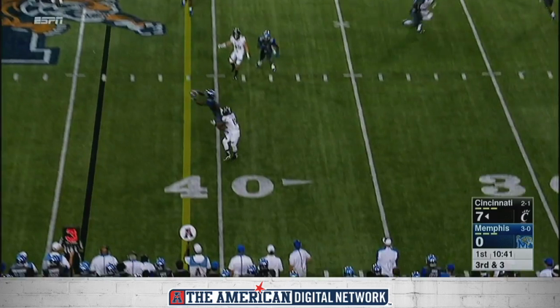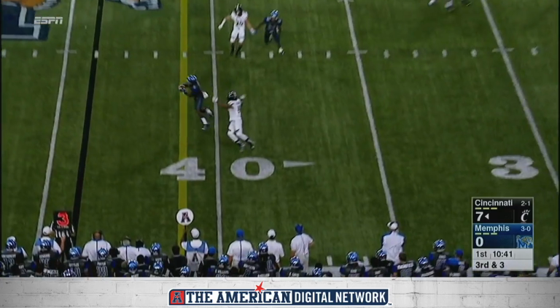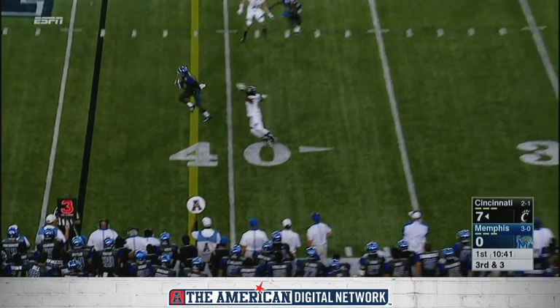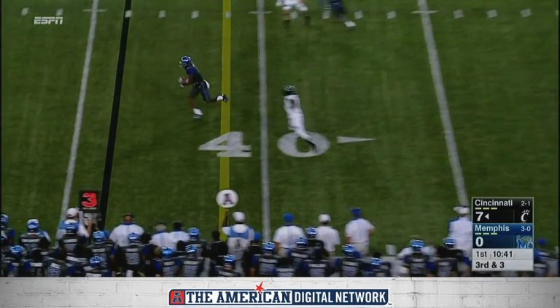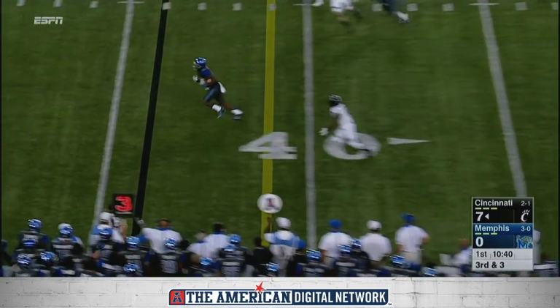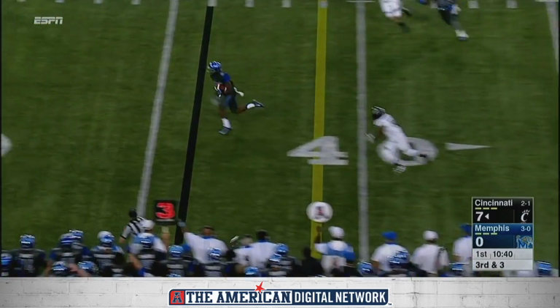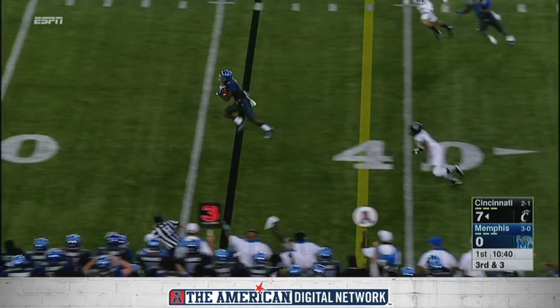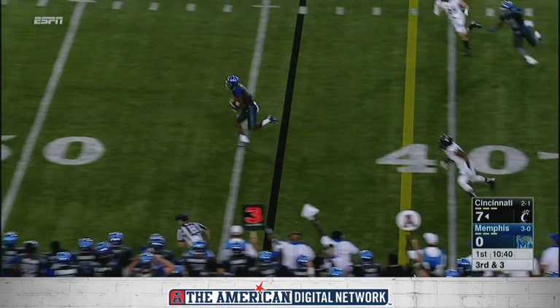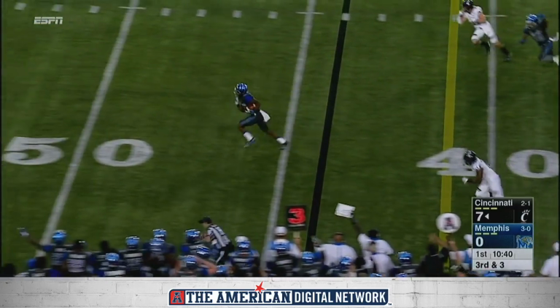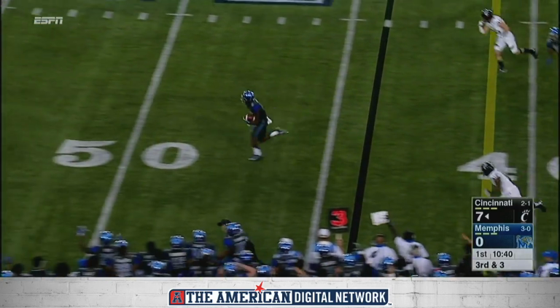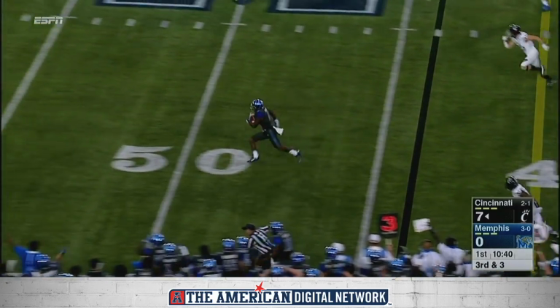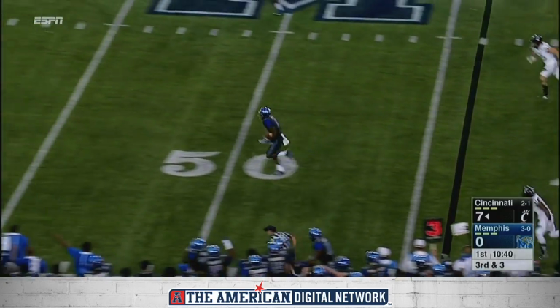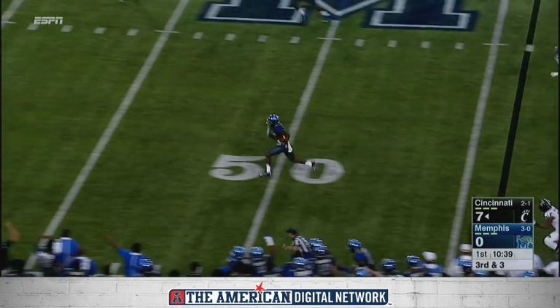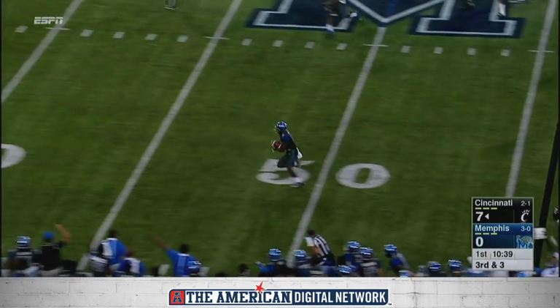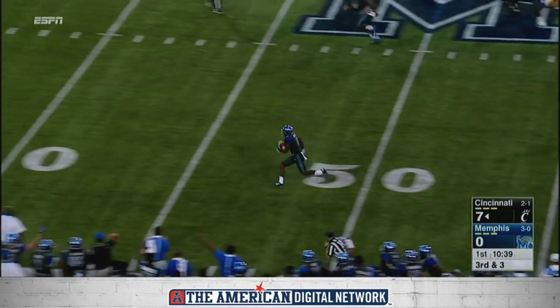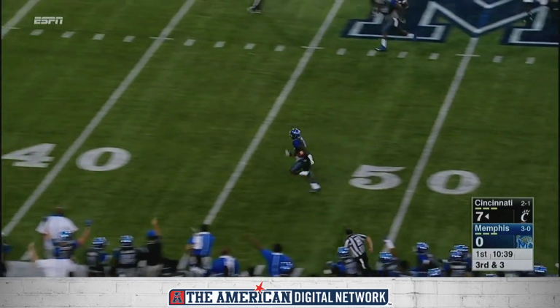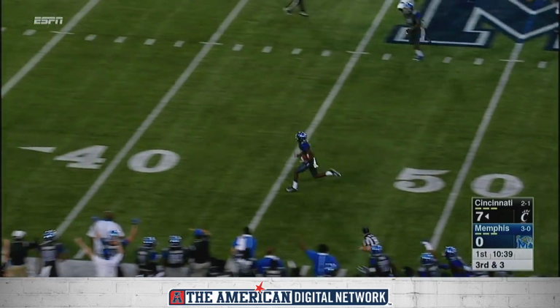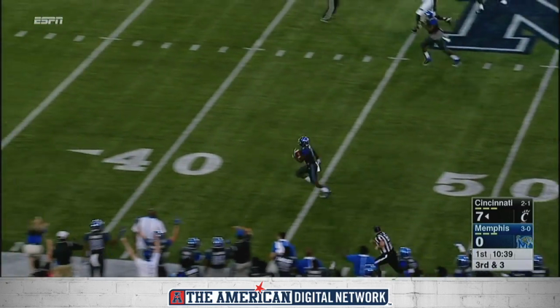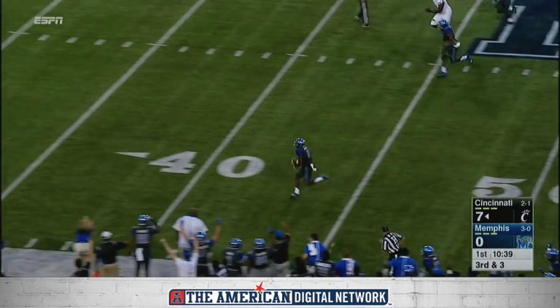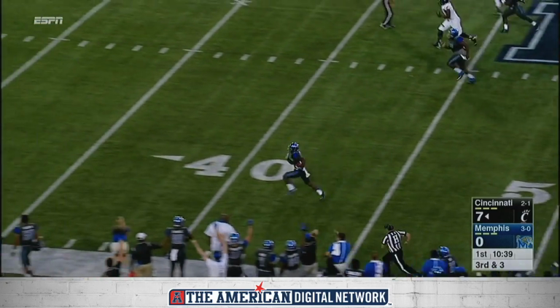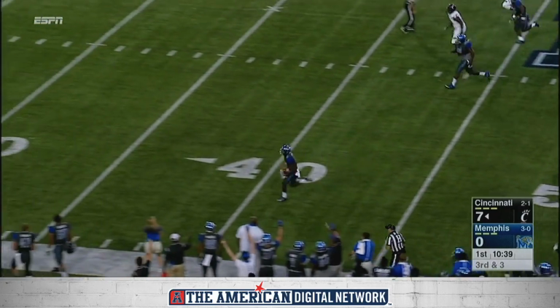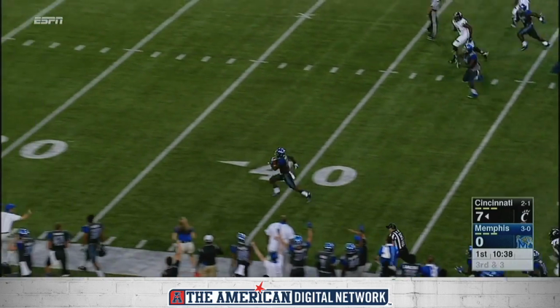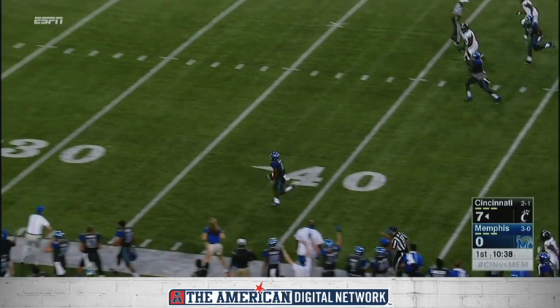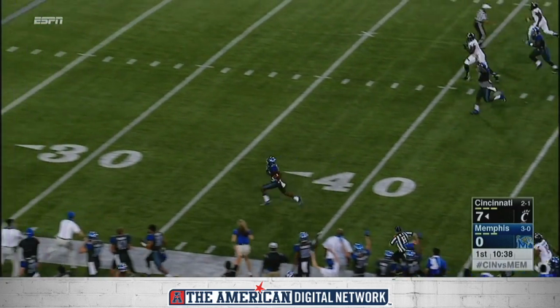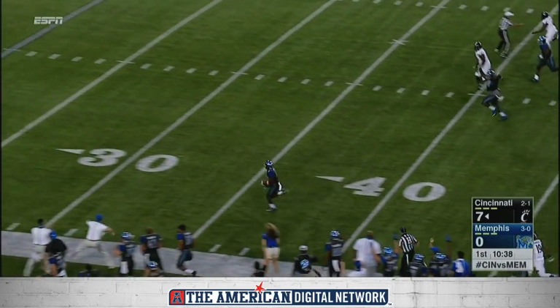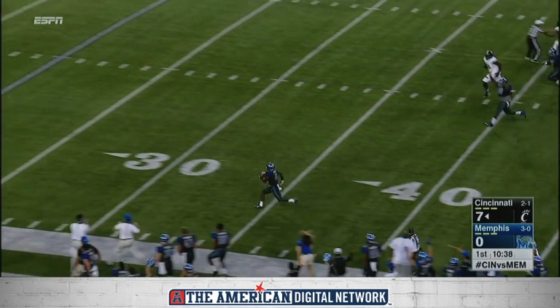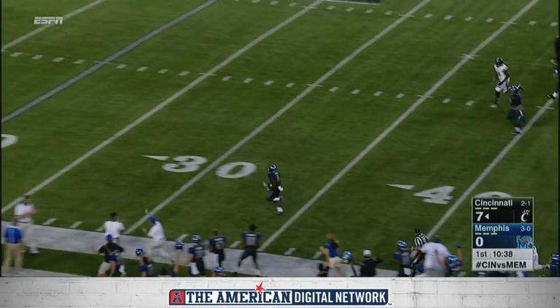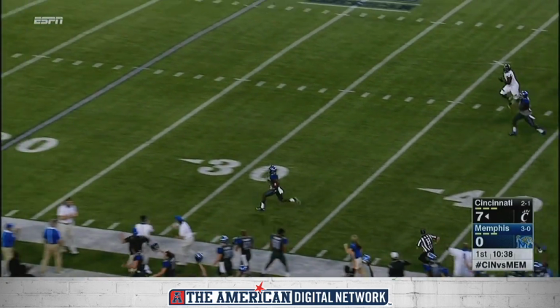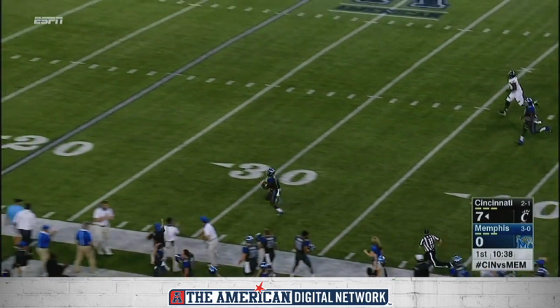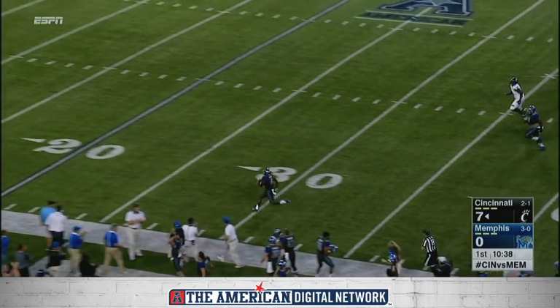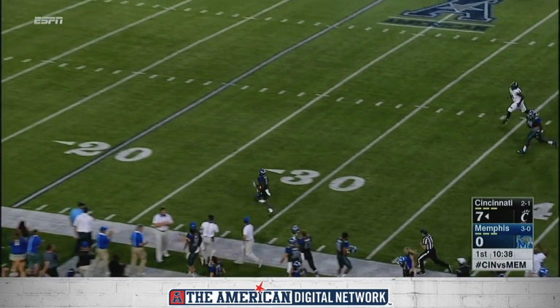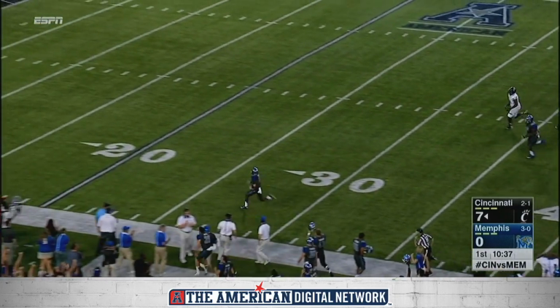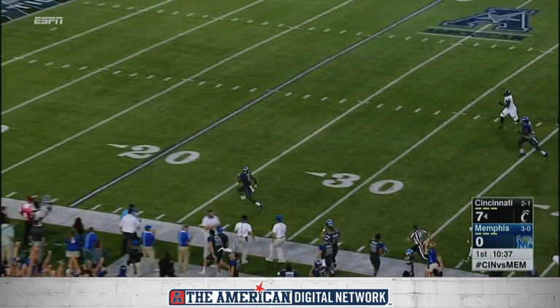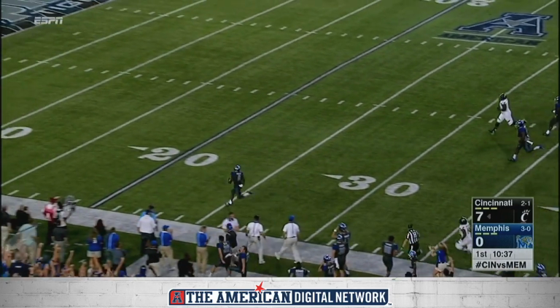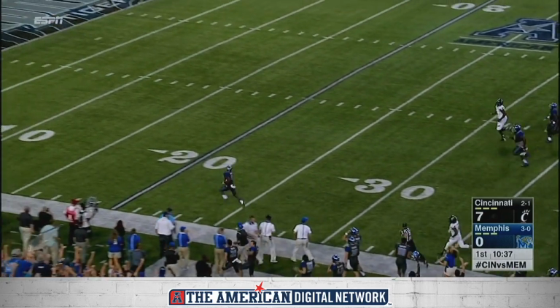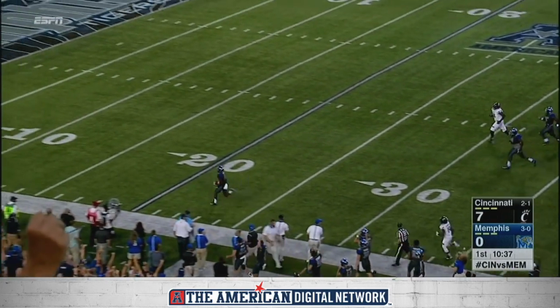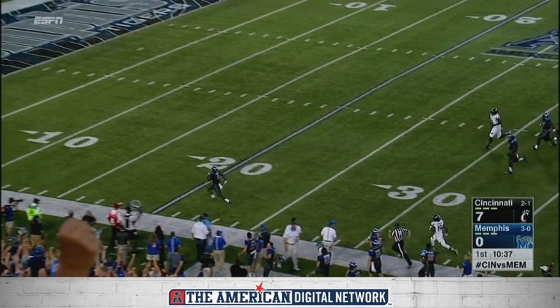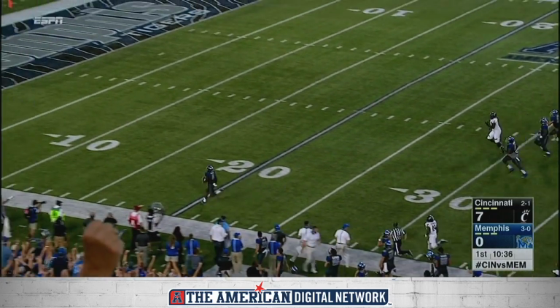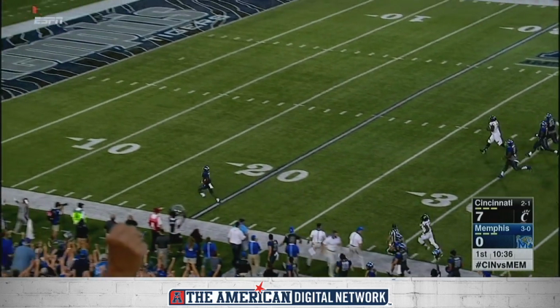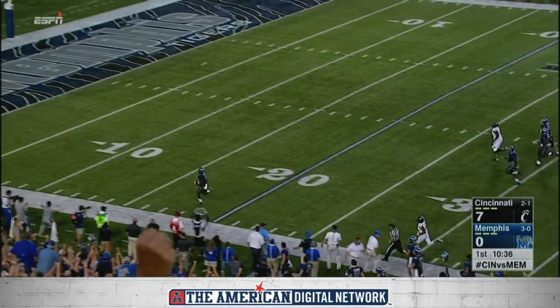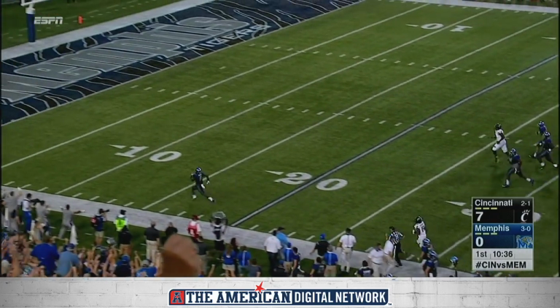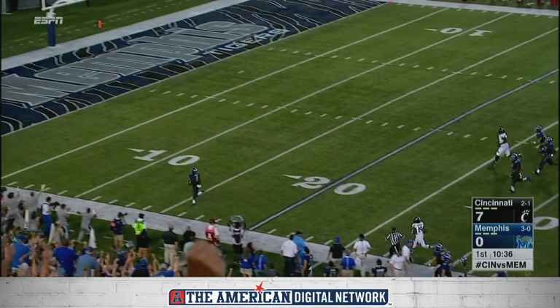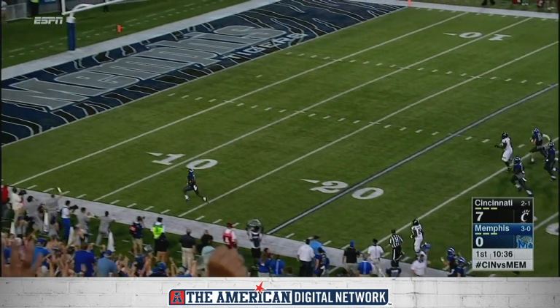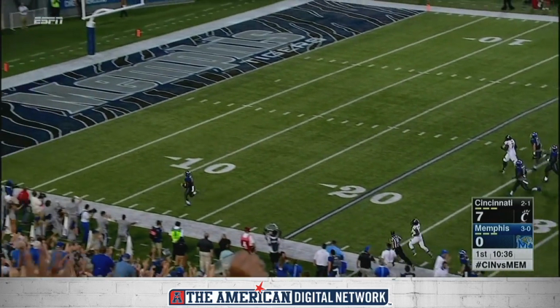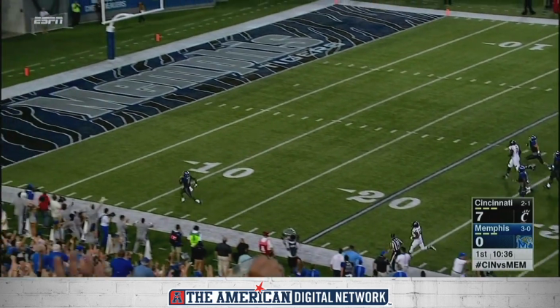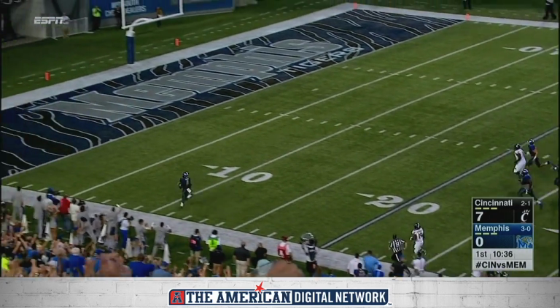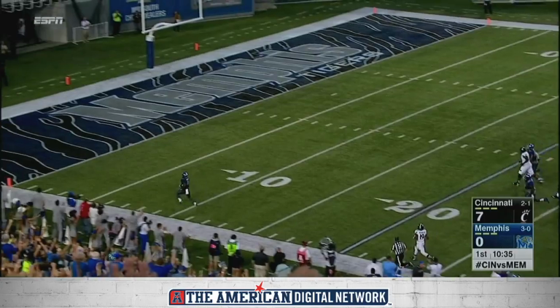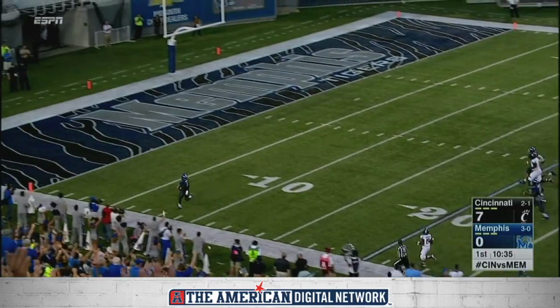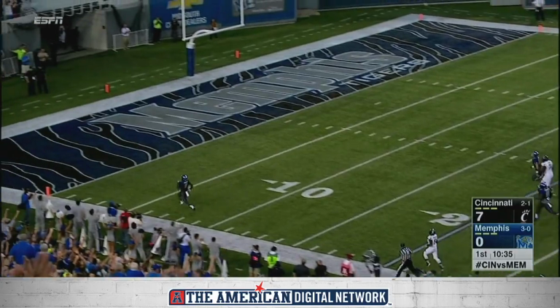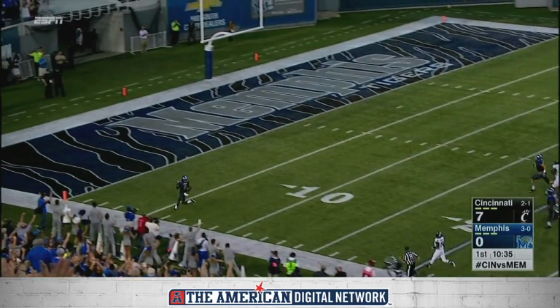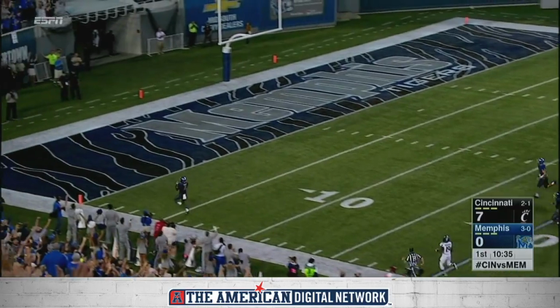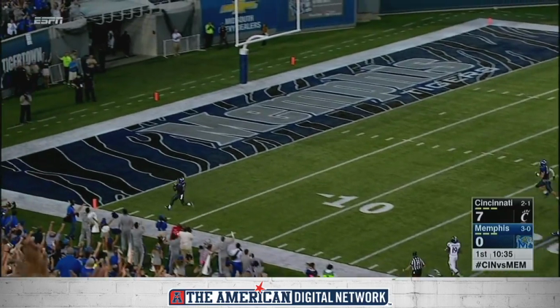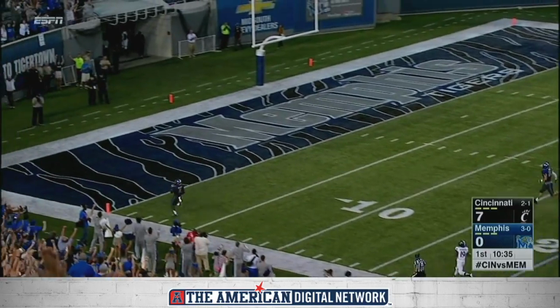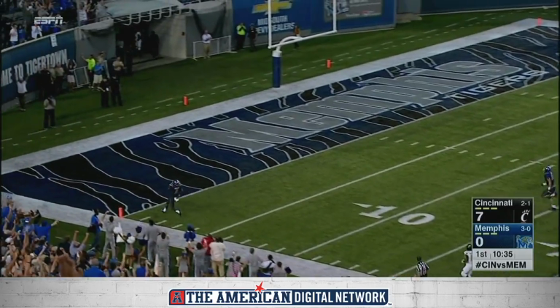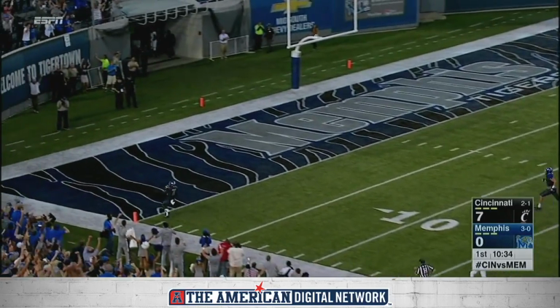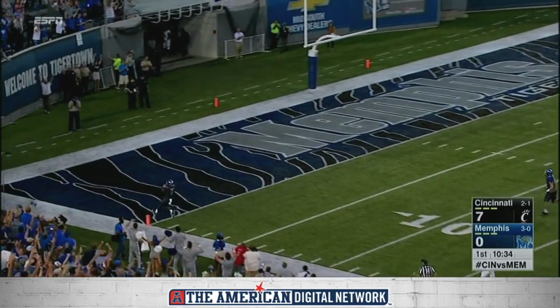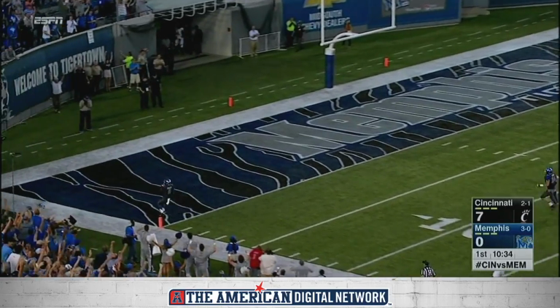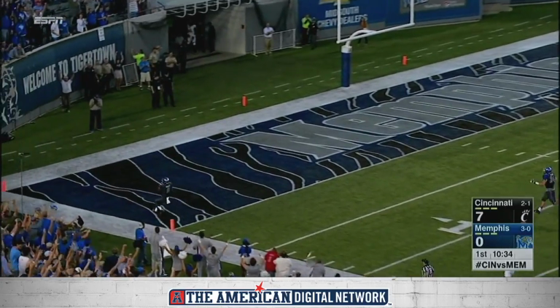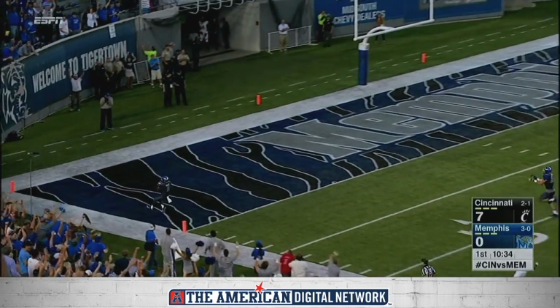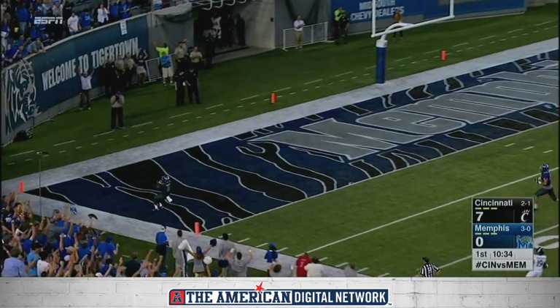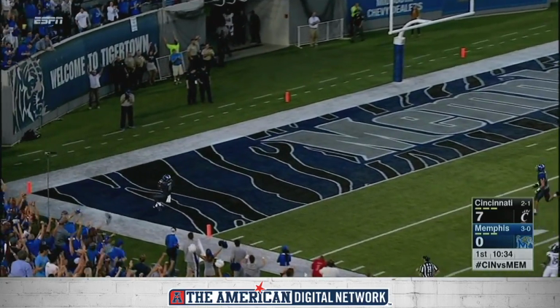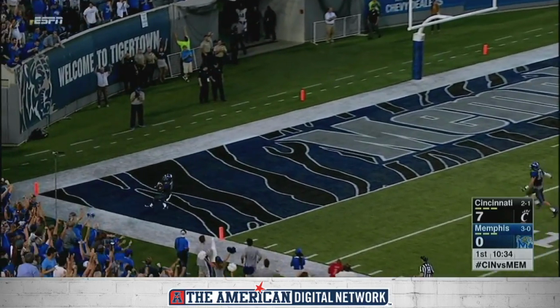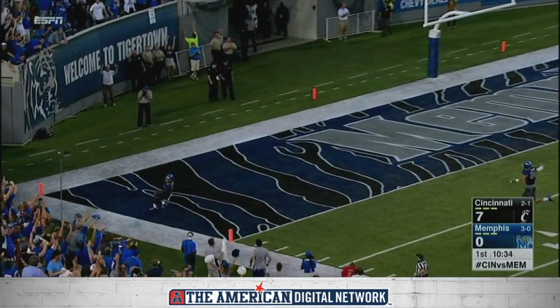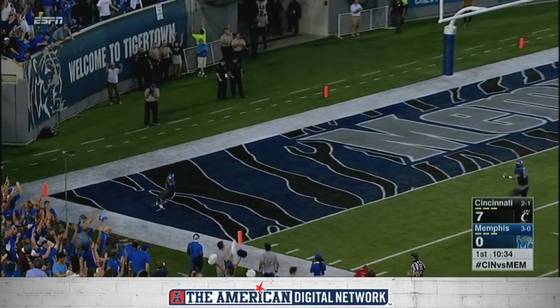And it's picked off, and Memphis is going to score to open things up with Arthur Millett.